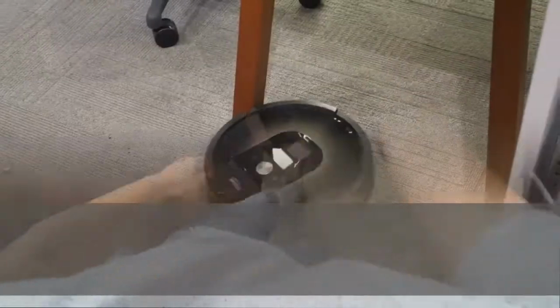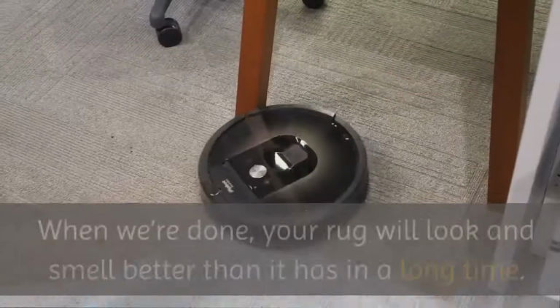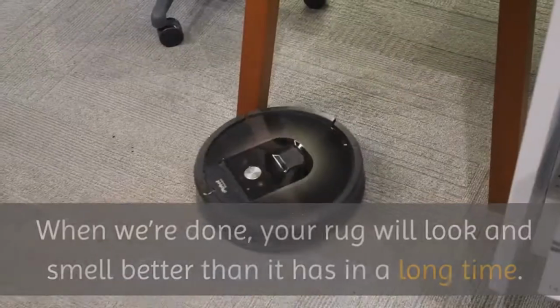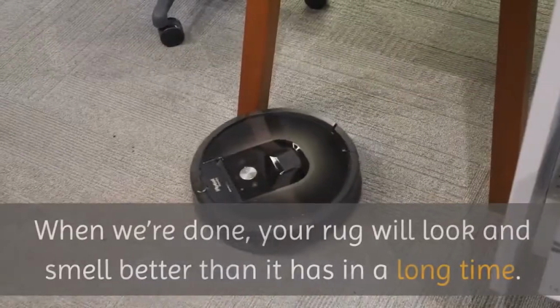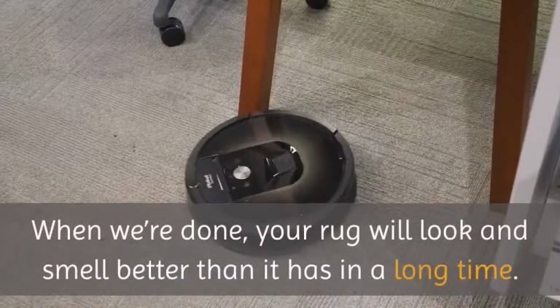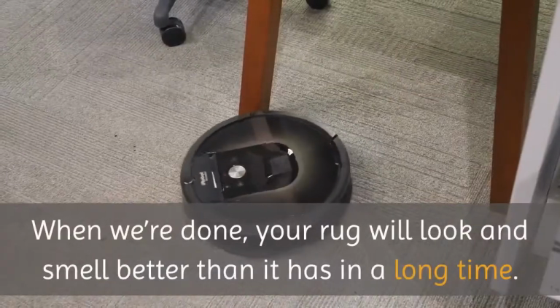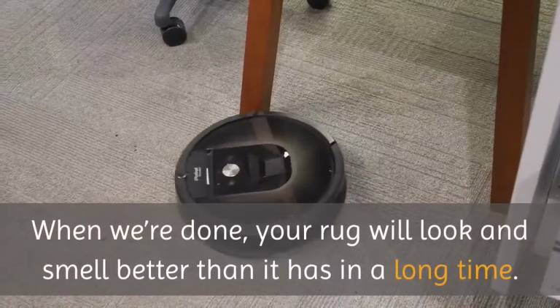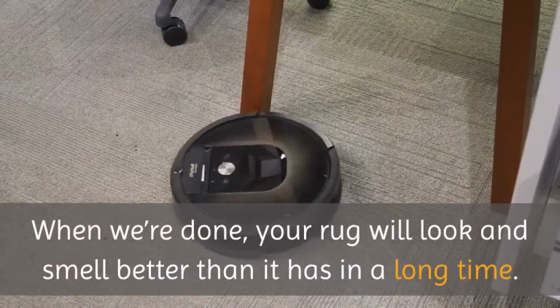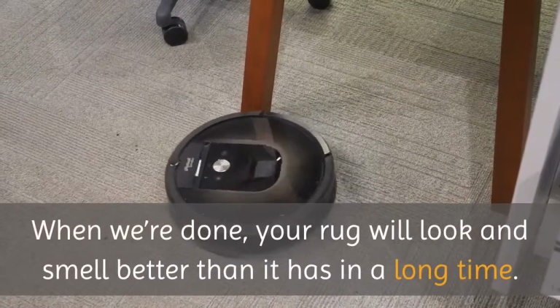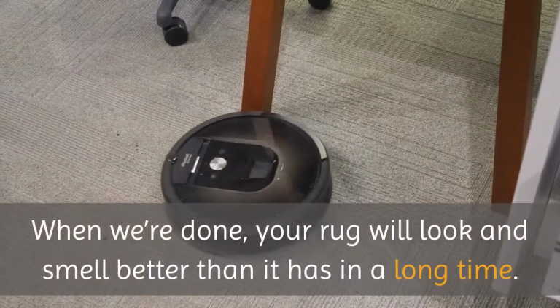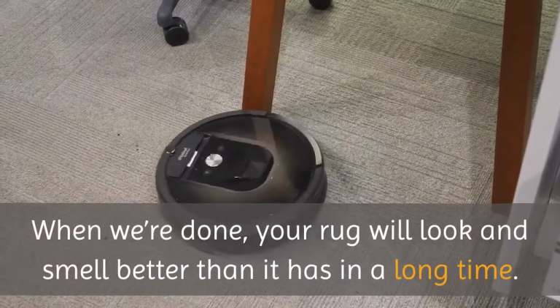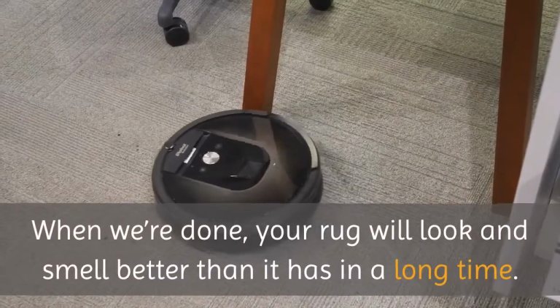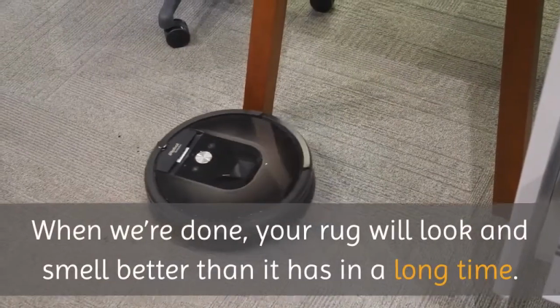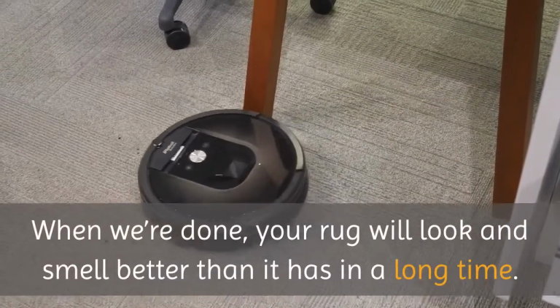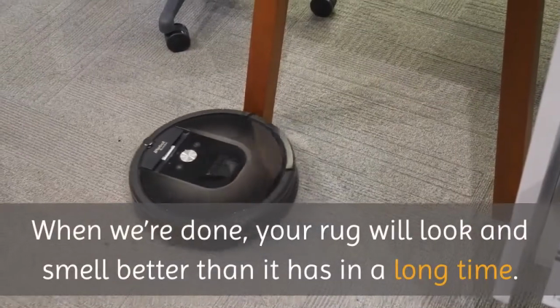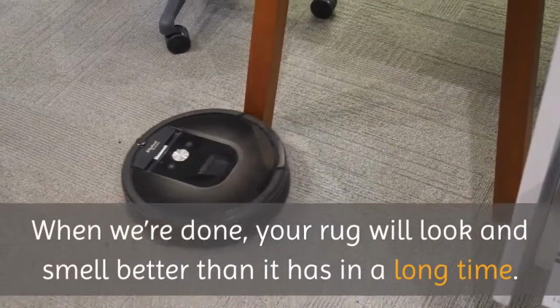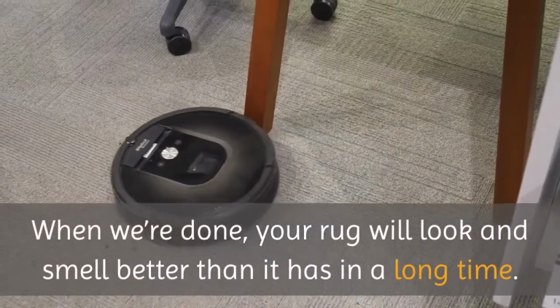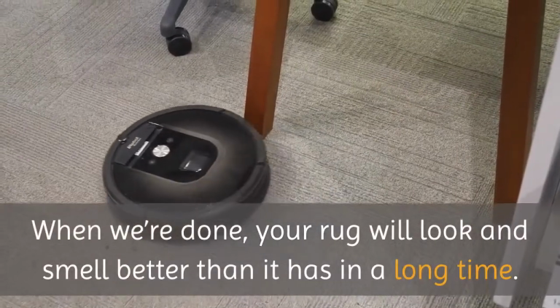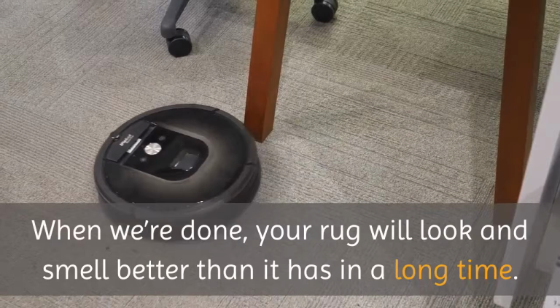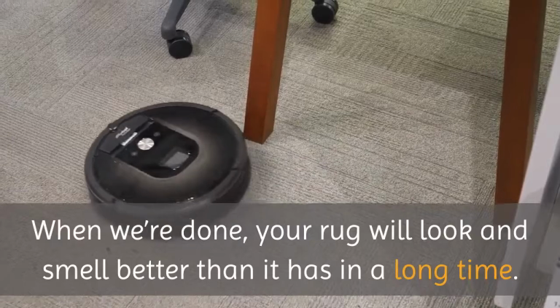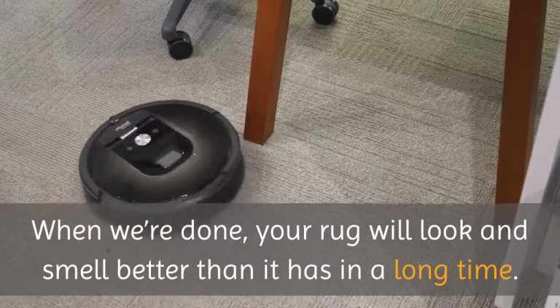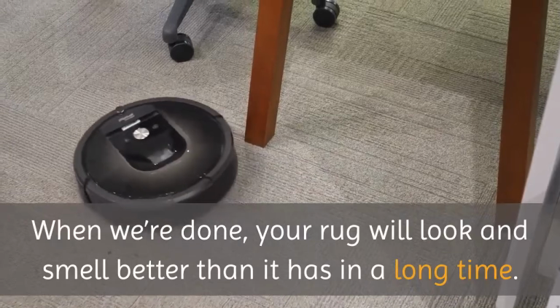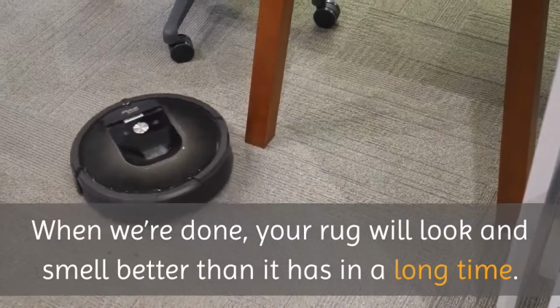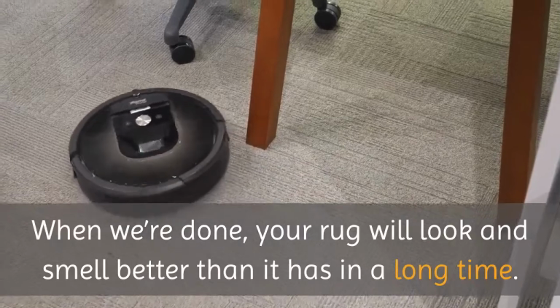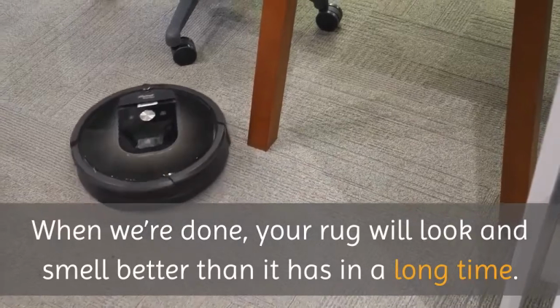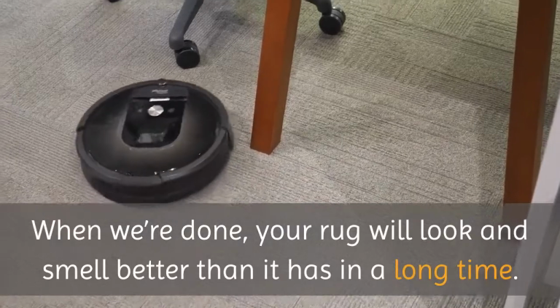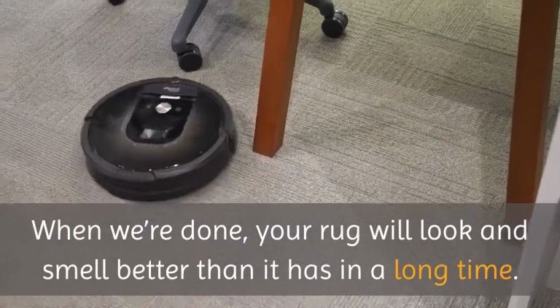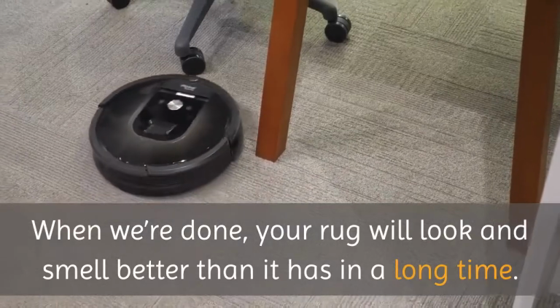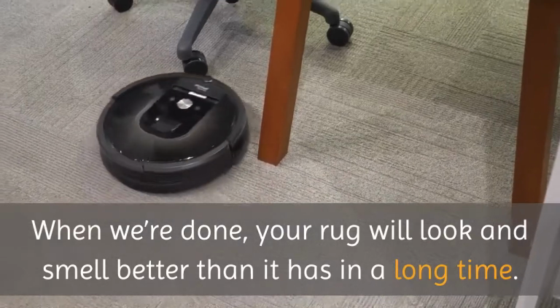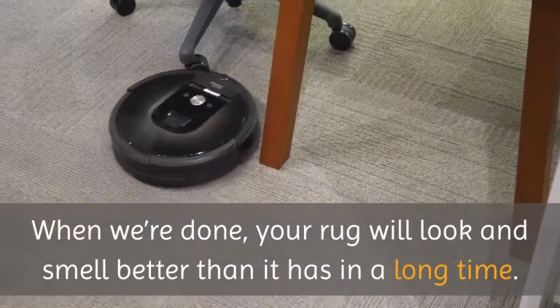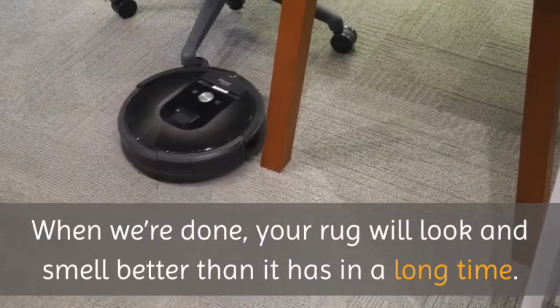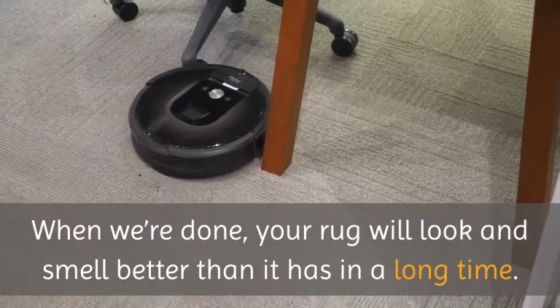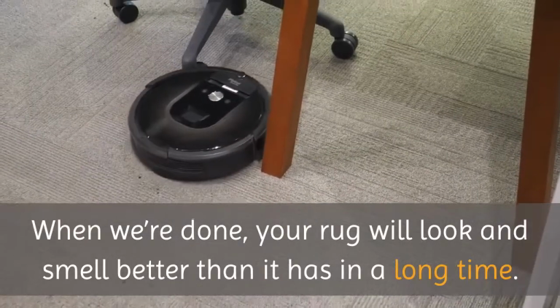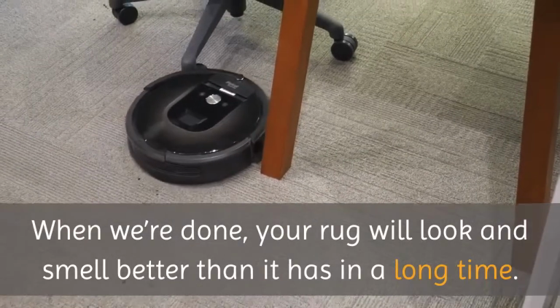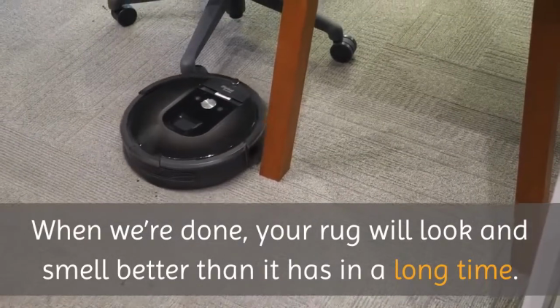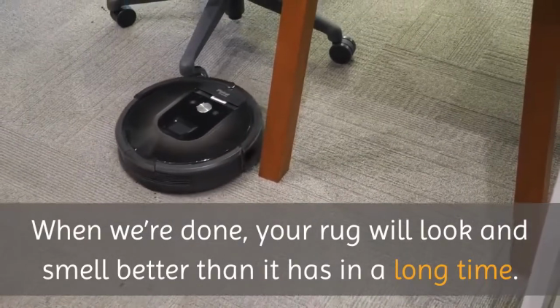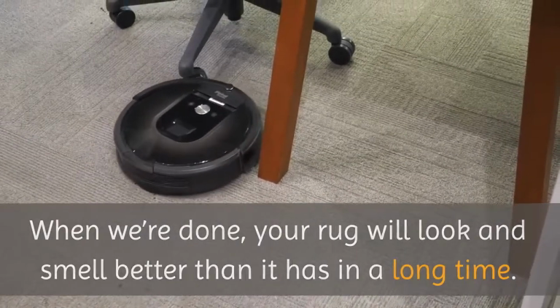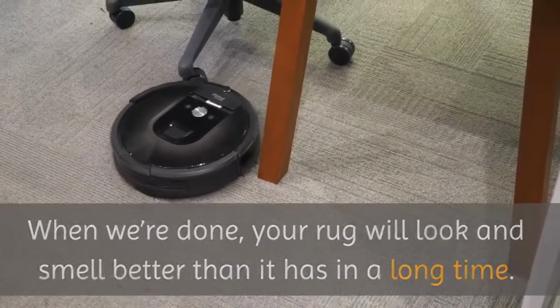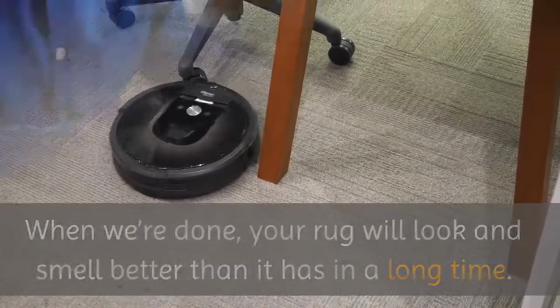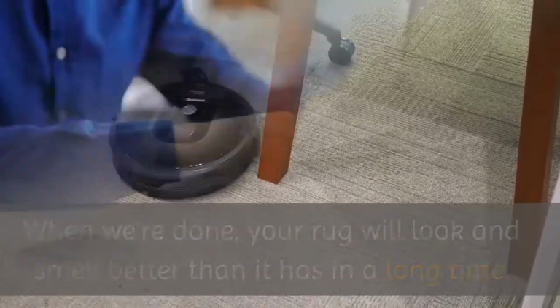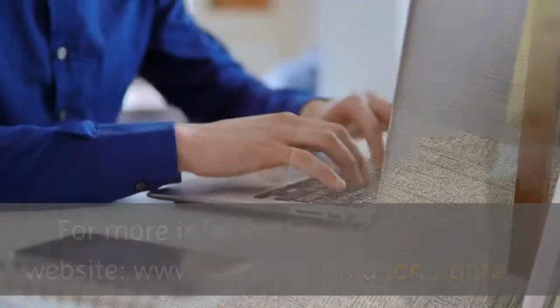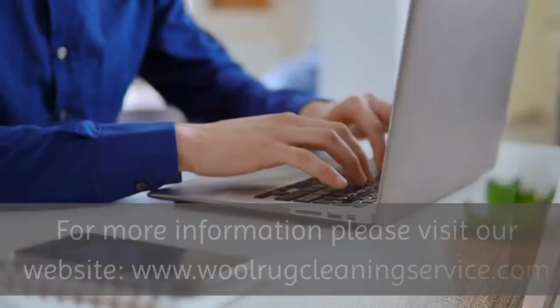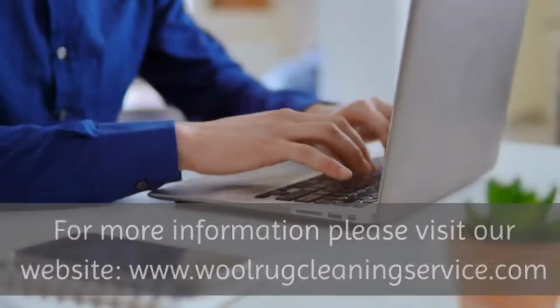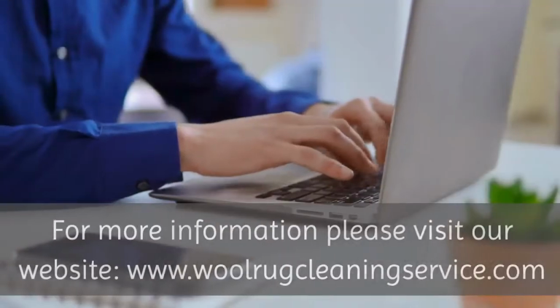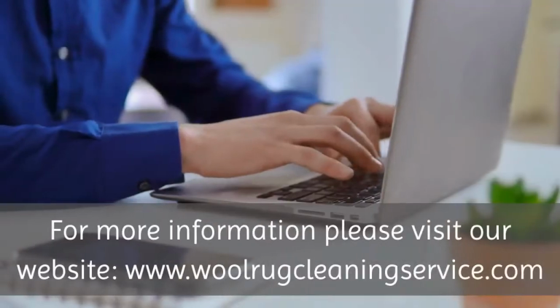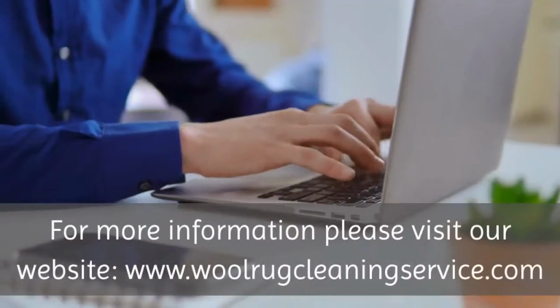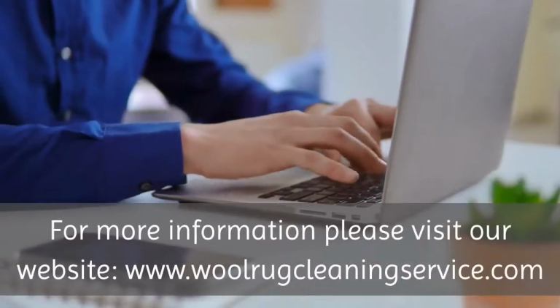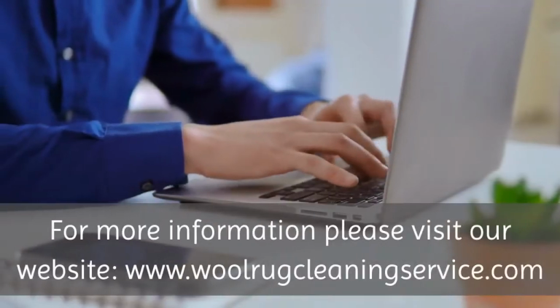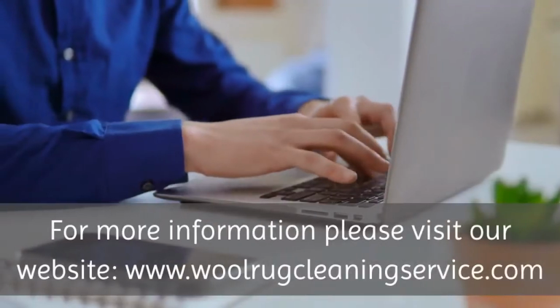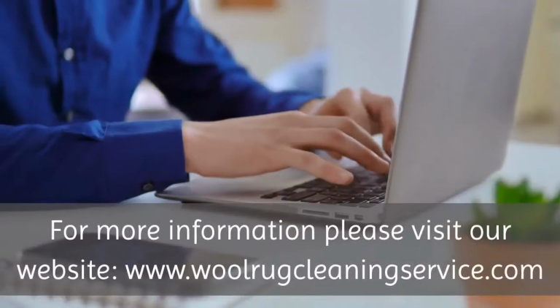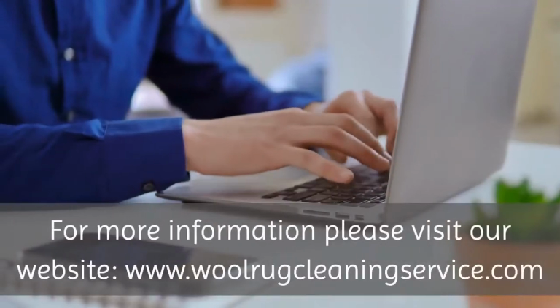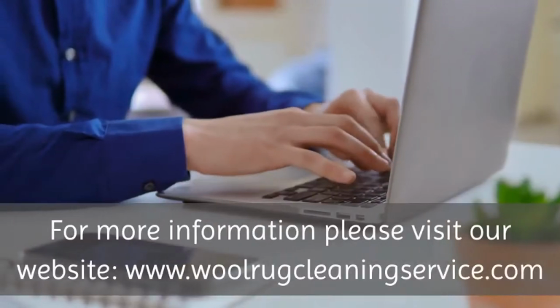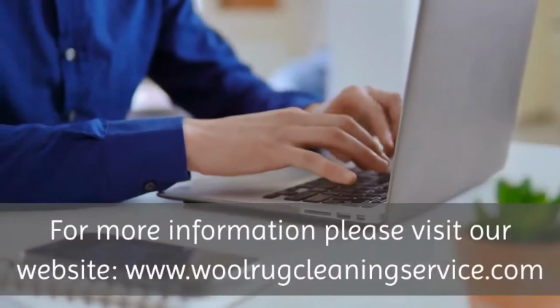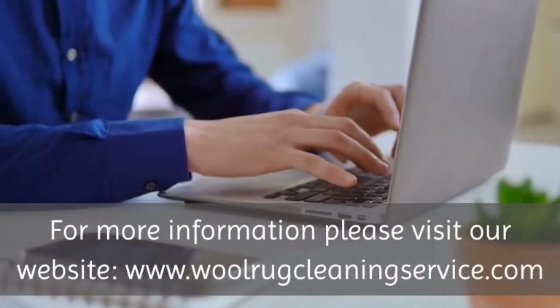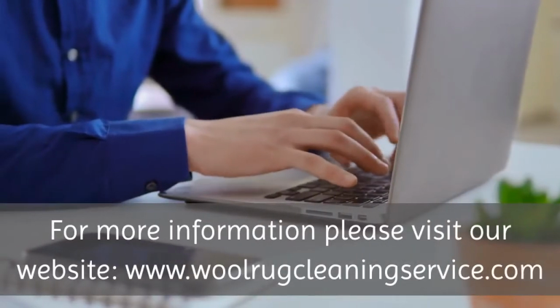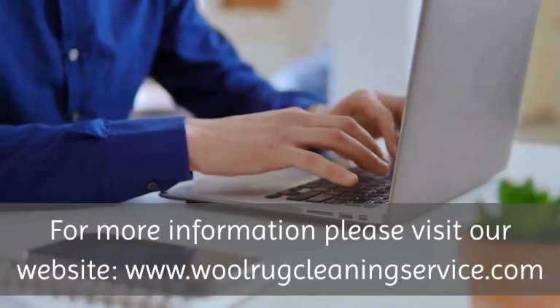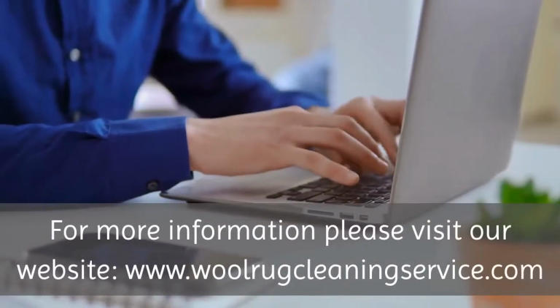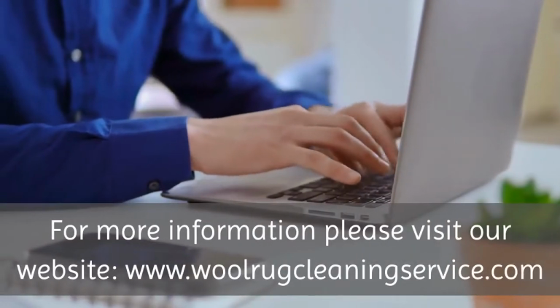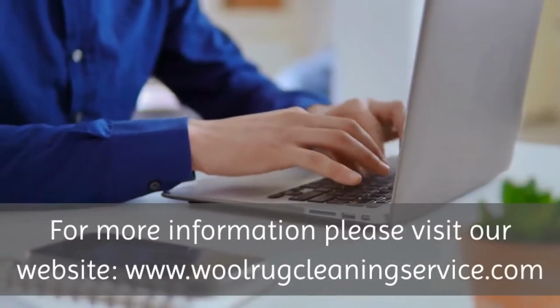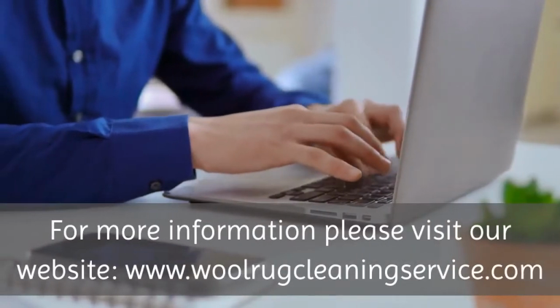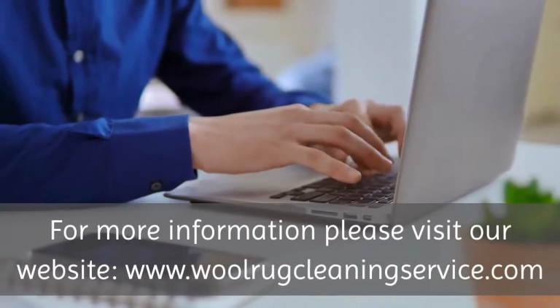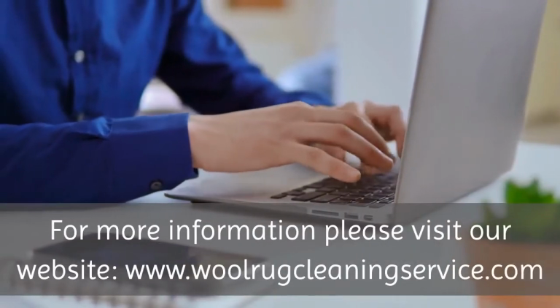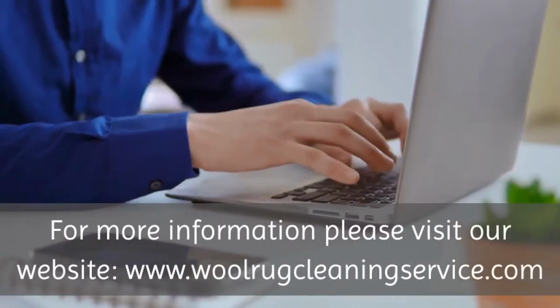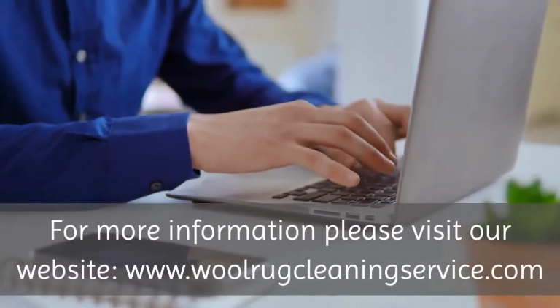When we're done, your rug will look and smell better than it has in a long time. For more information, please visit our website.